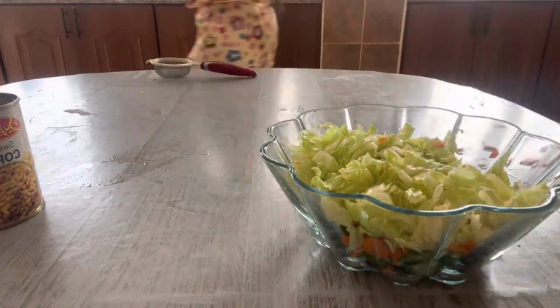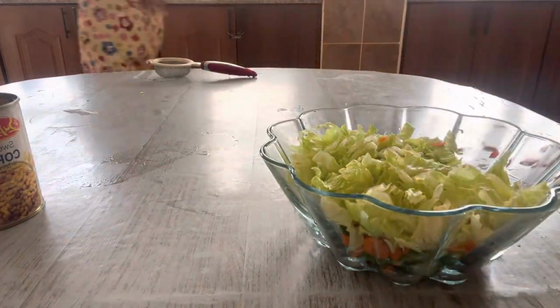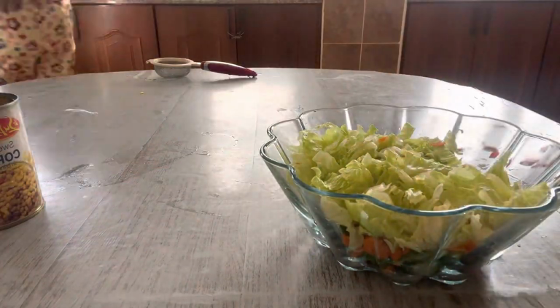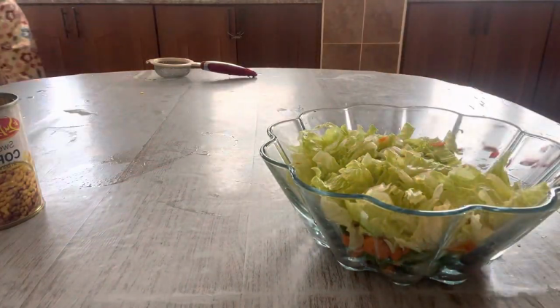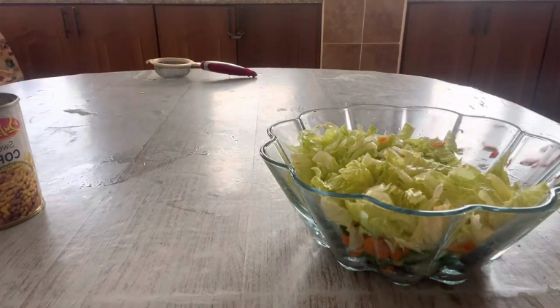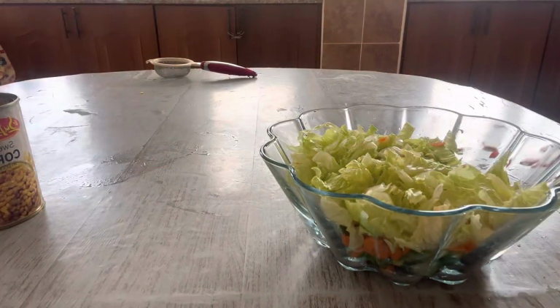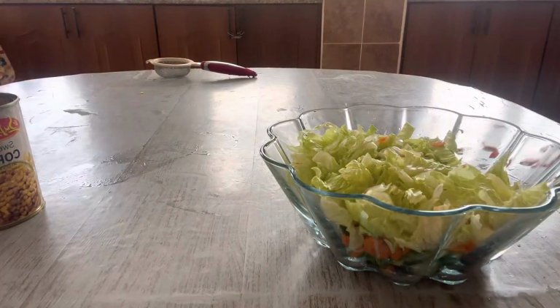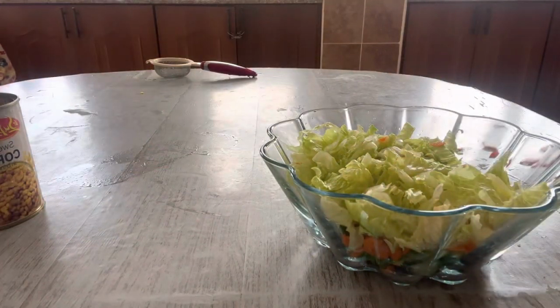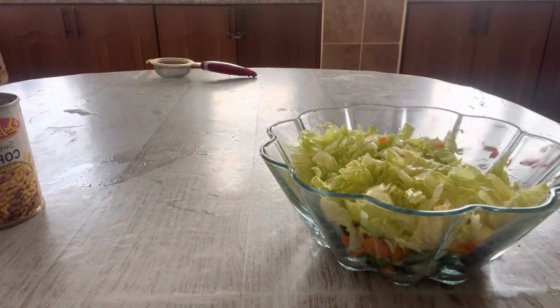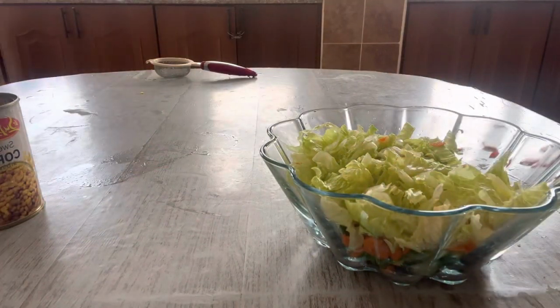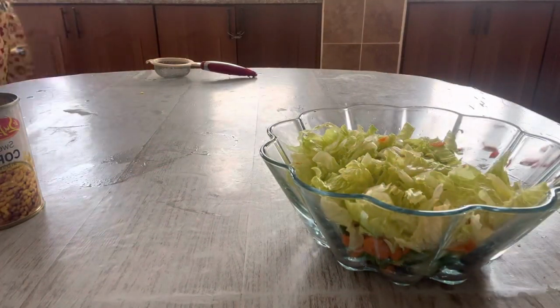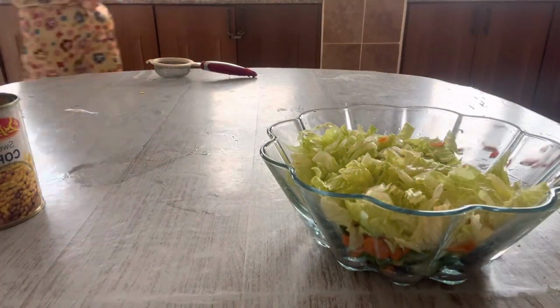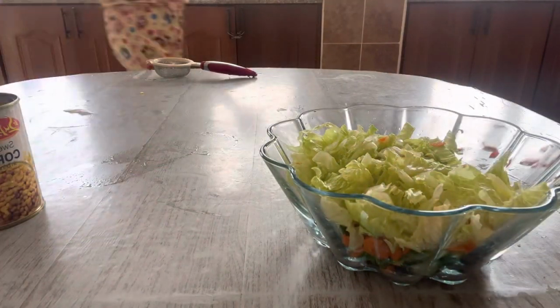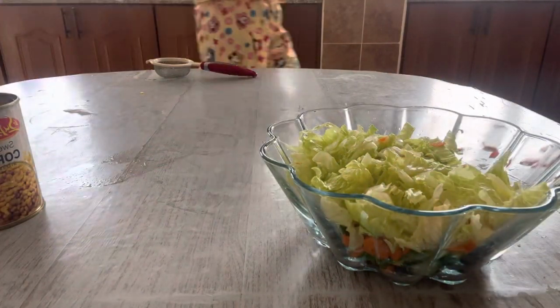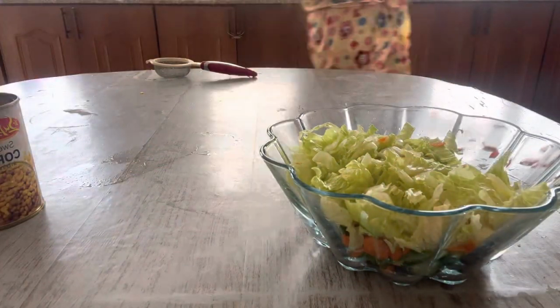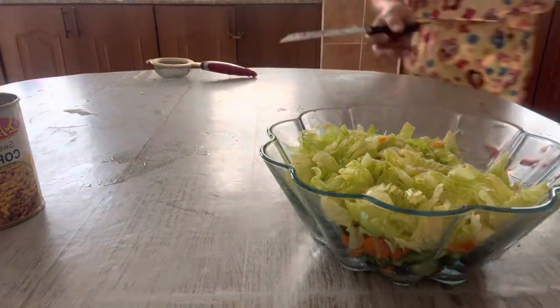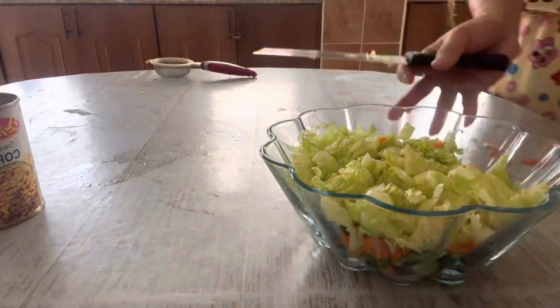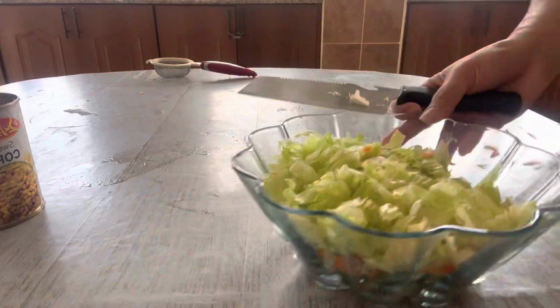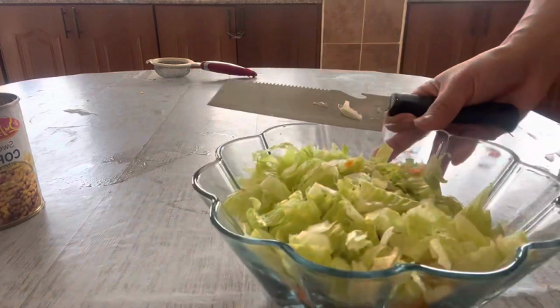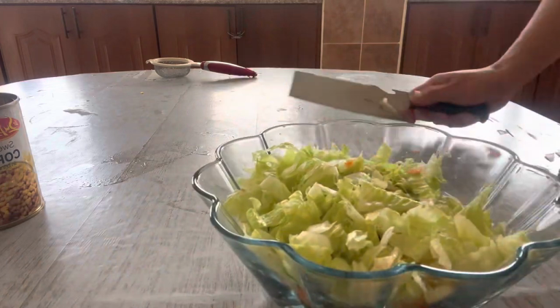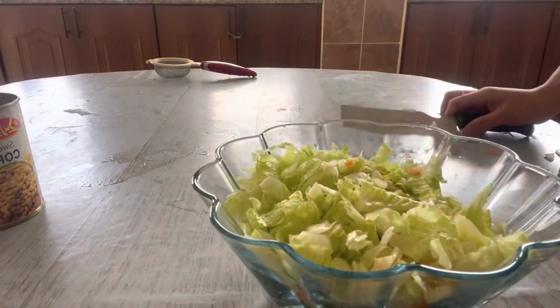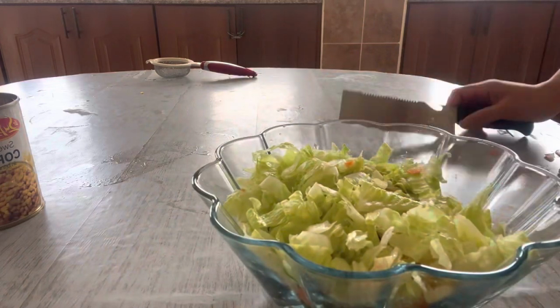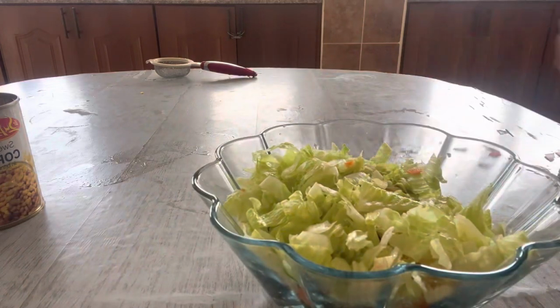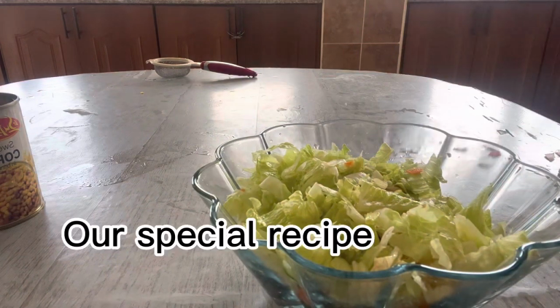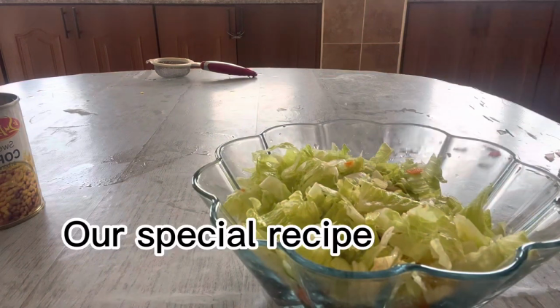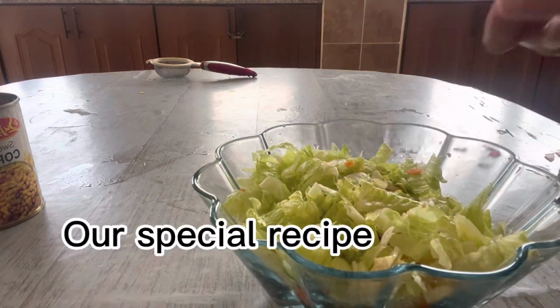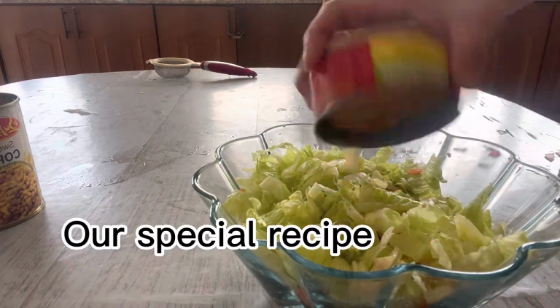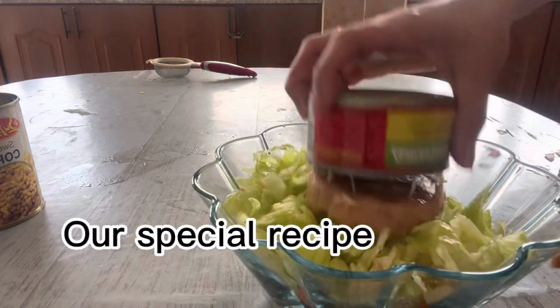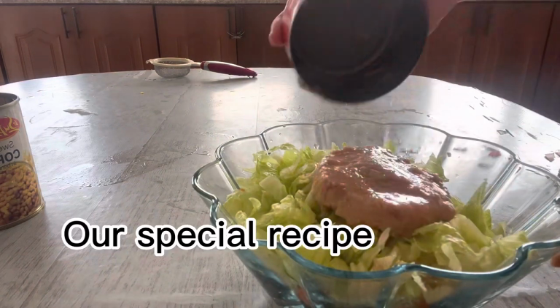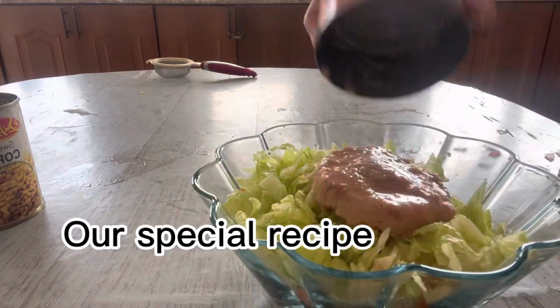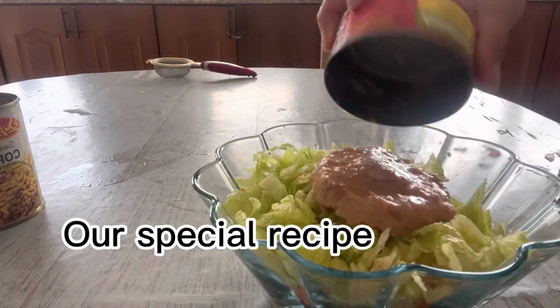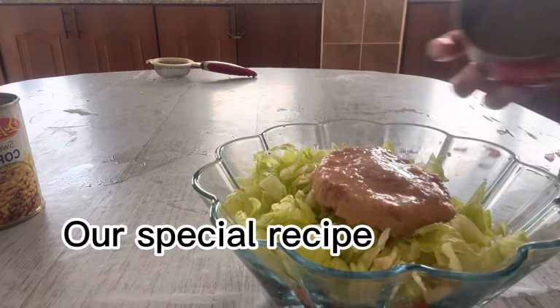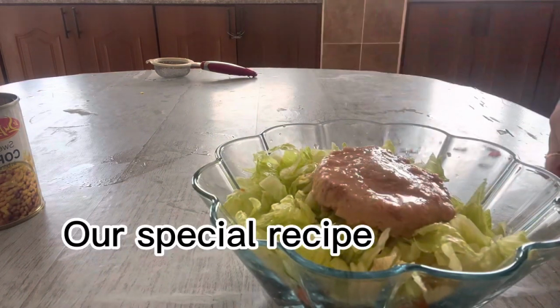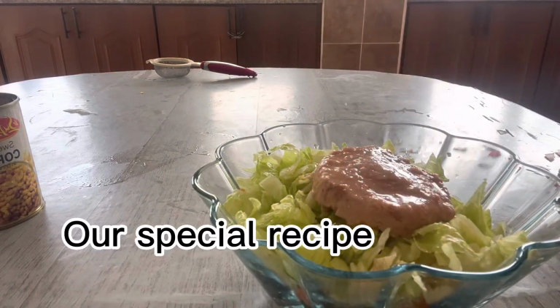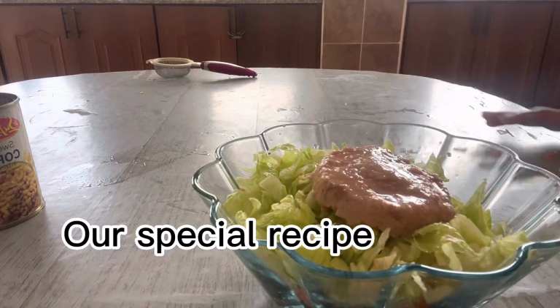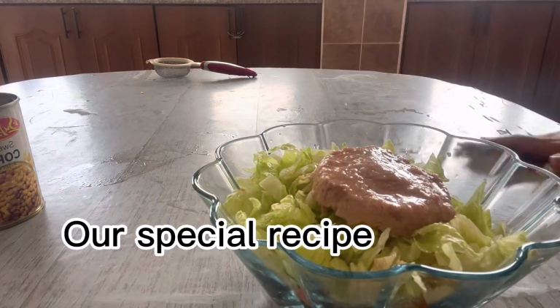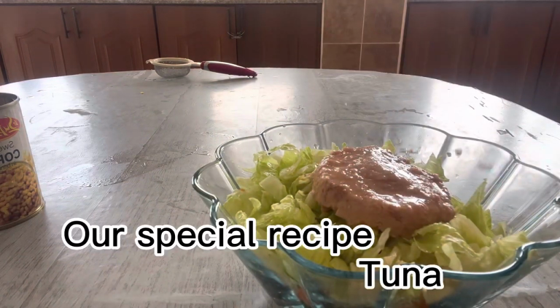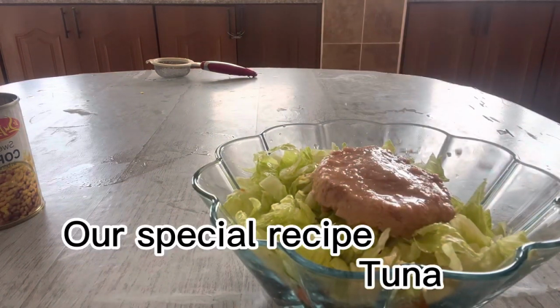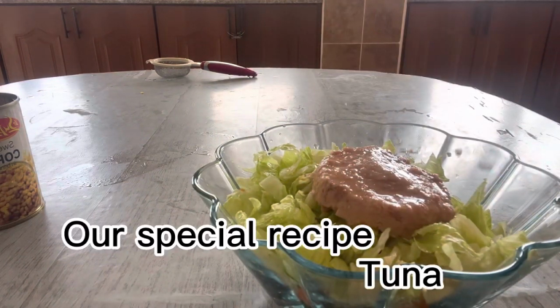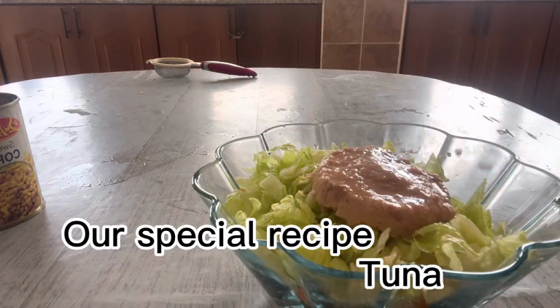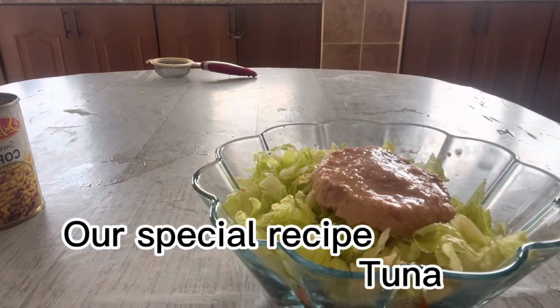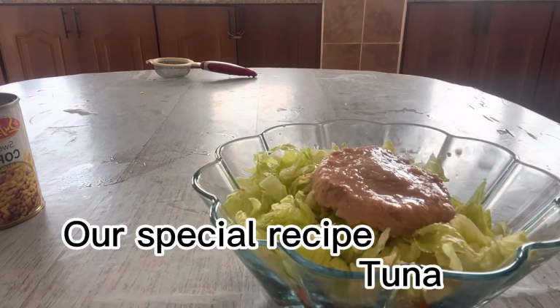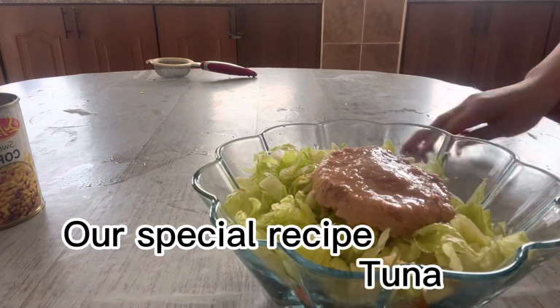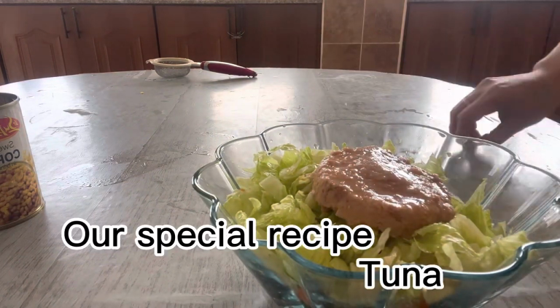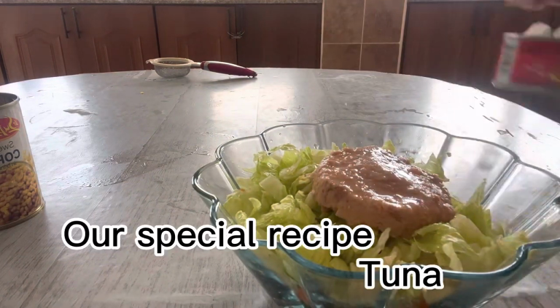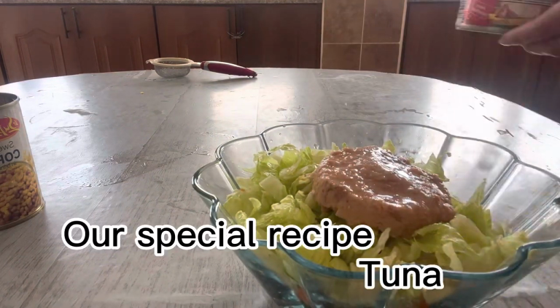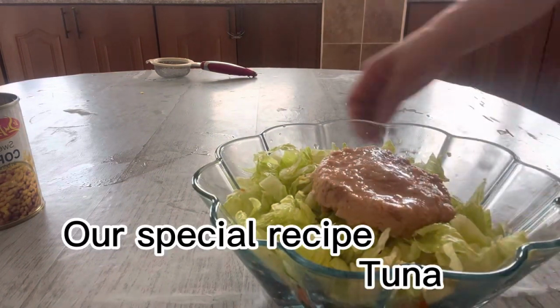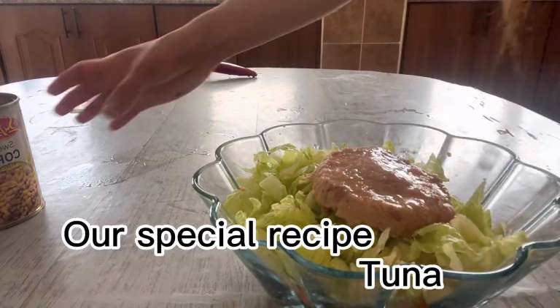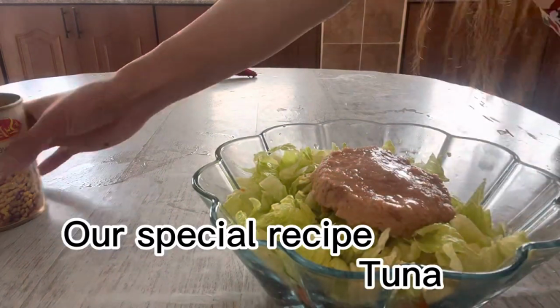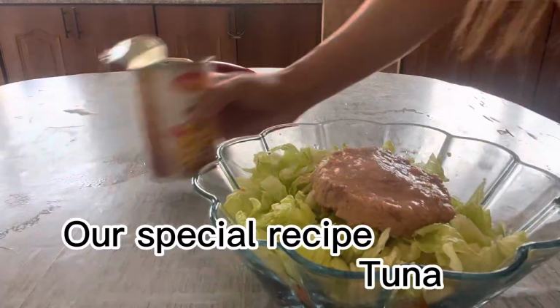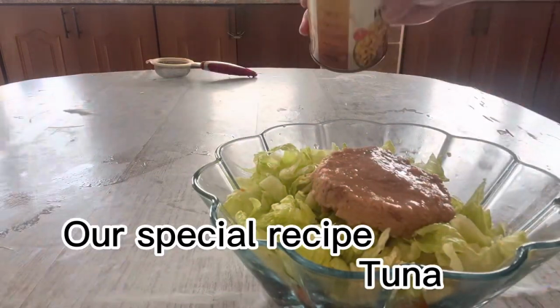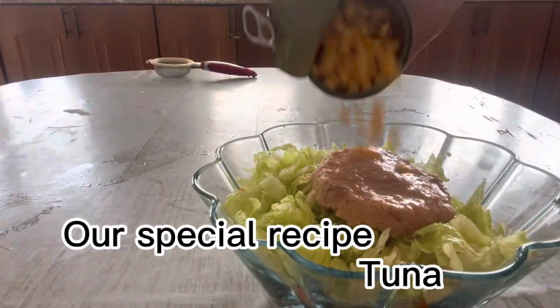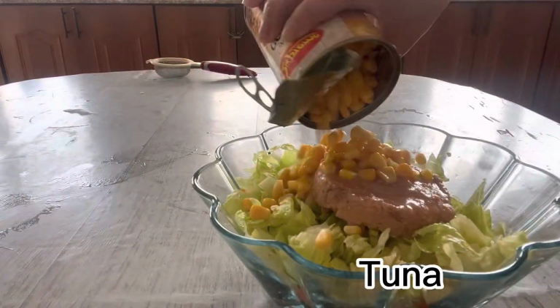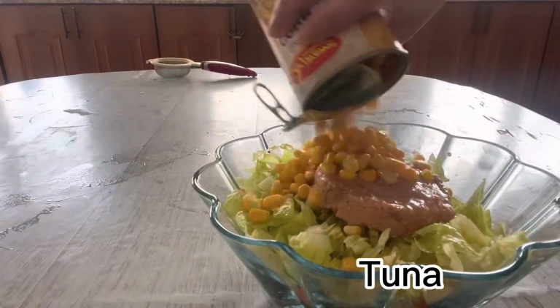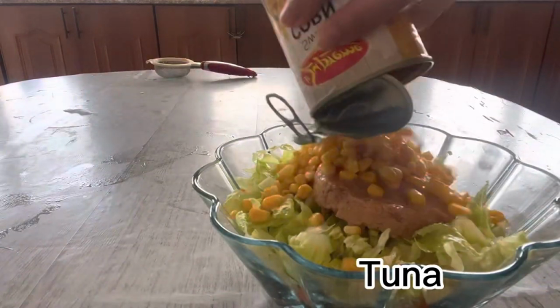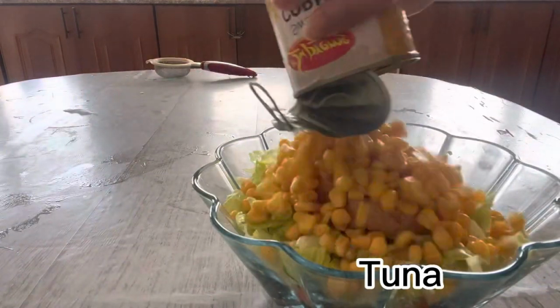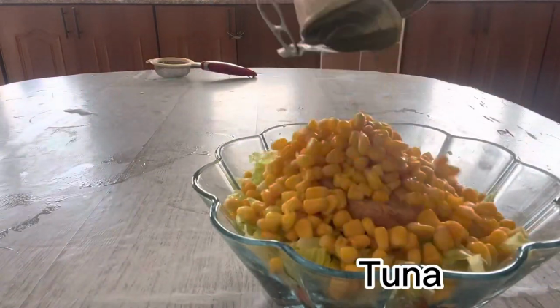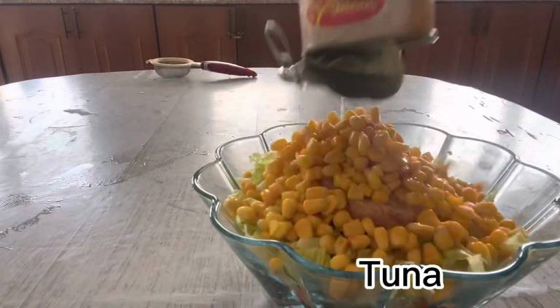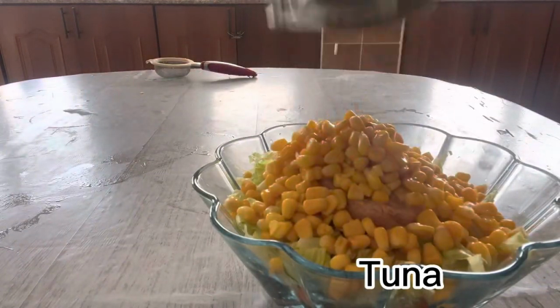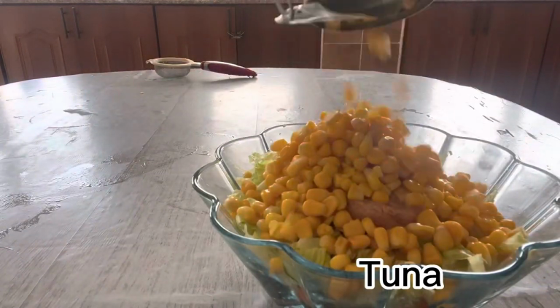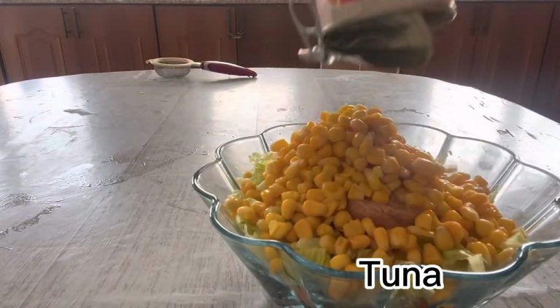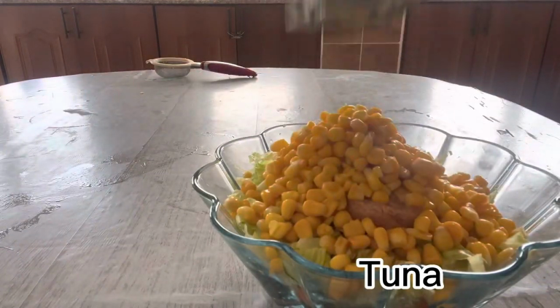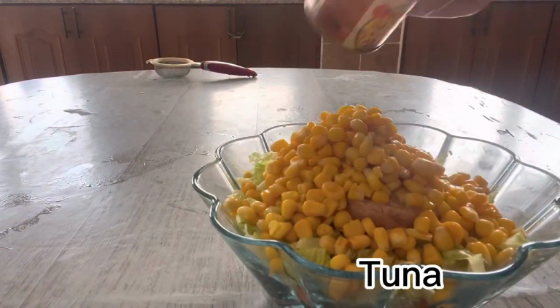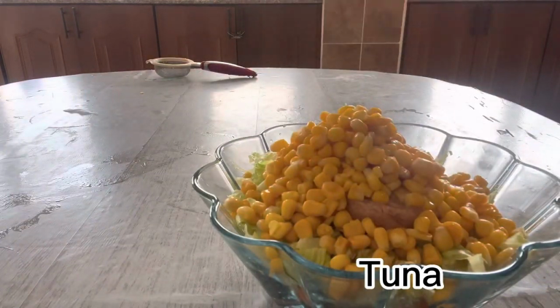And our special recipe: tuna and sweet corn.